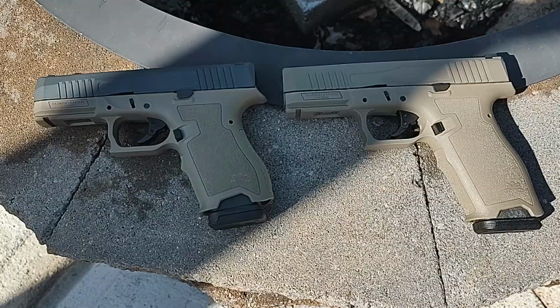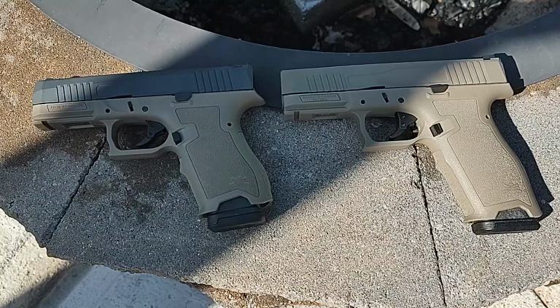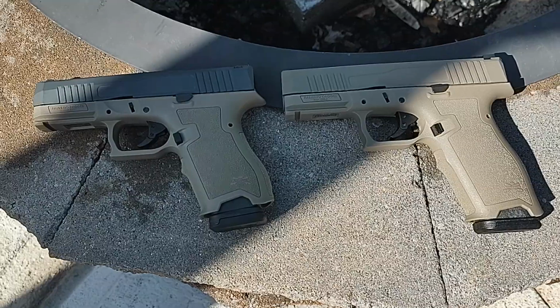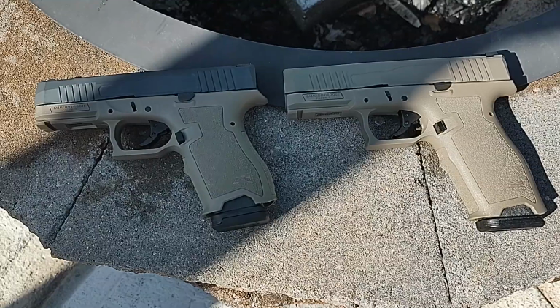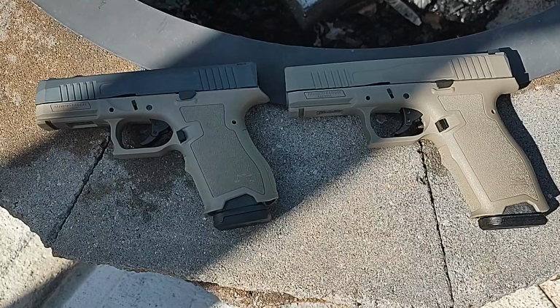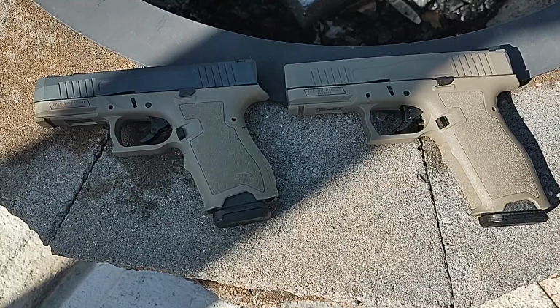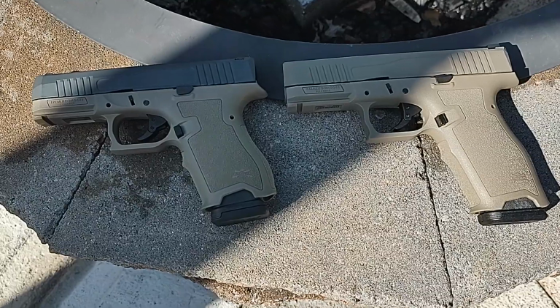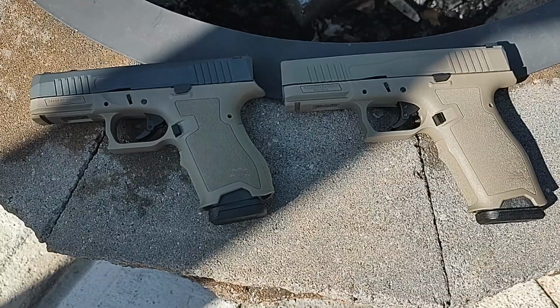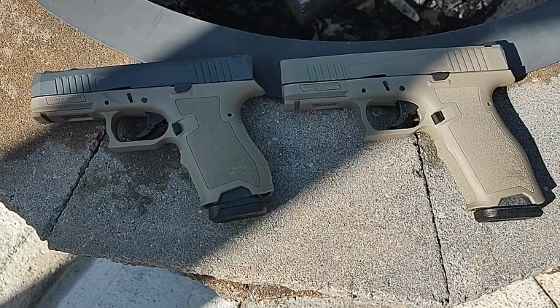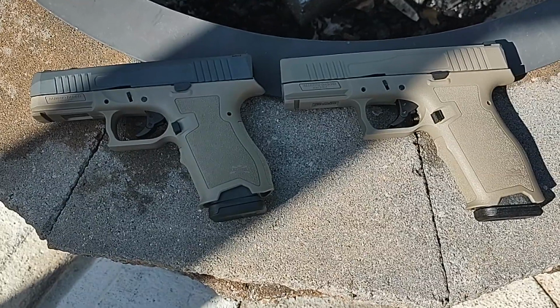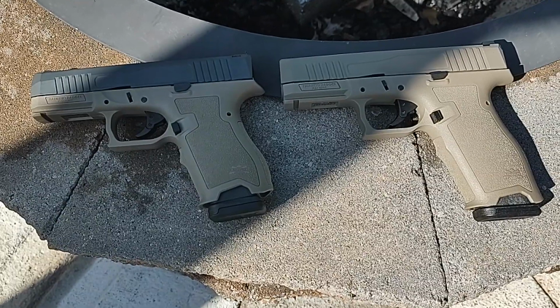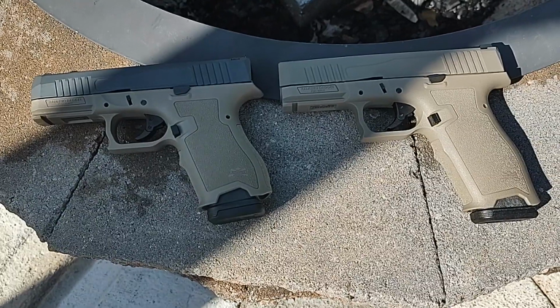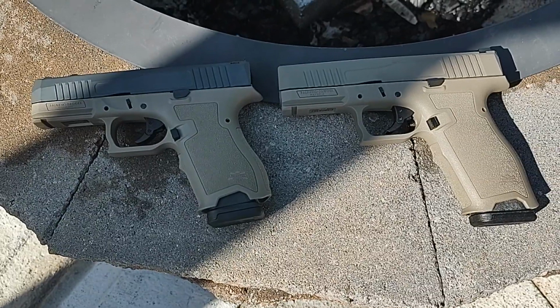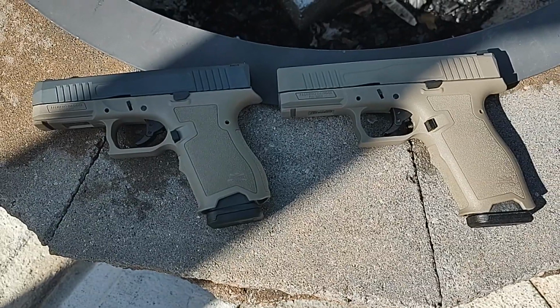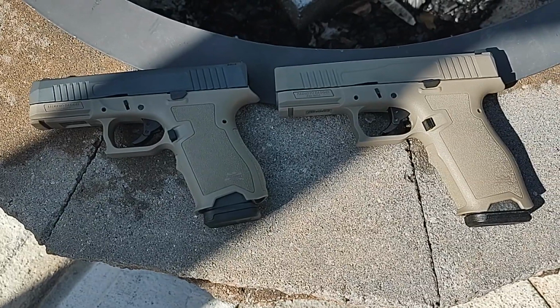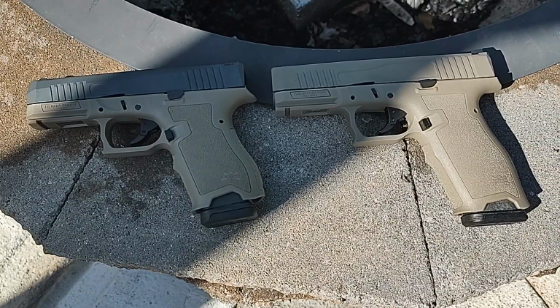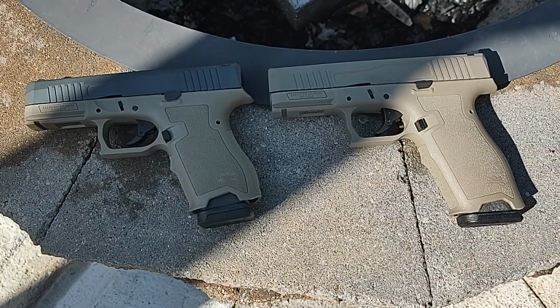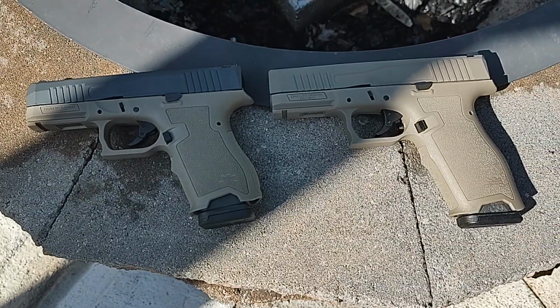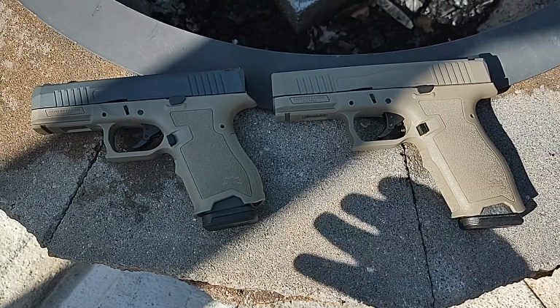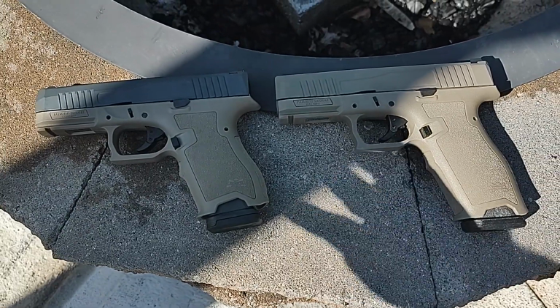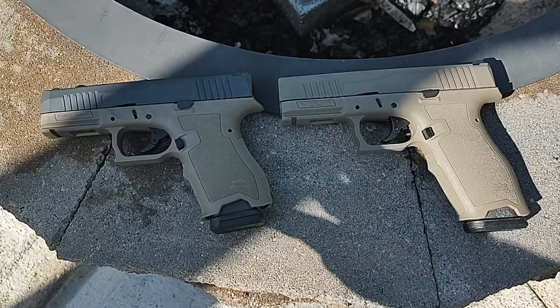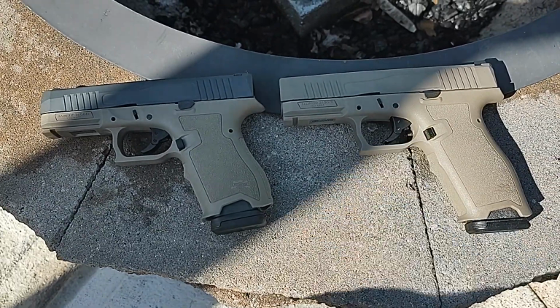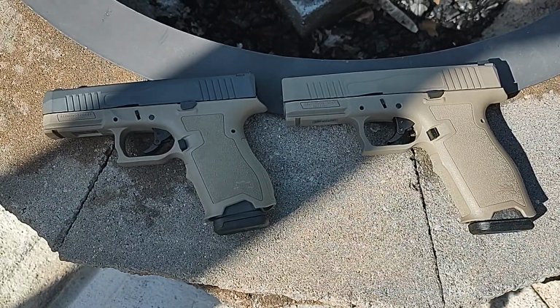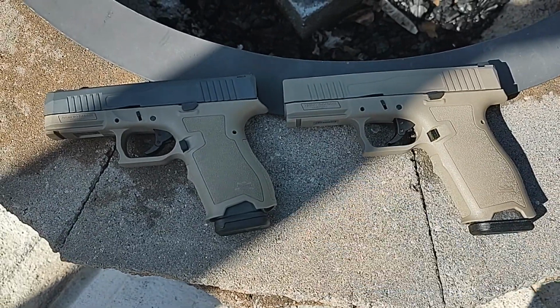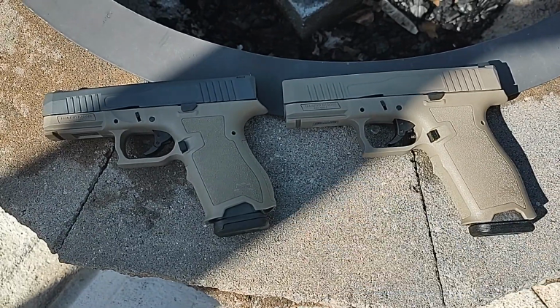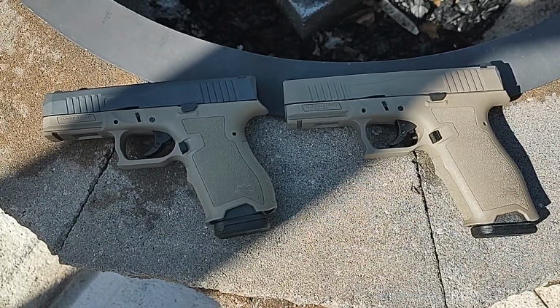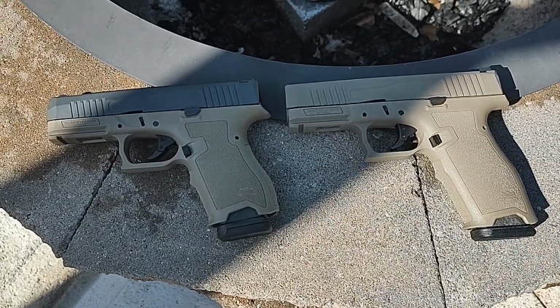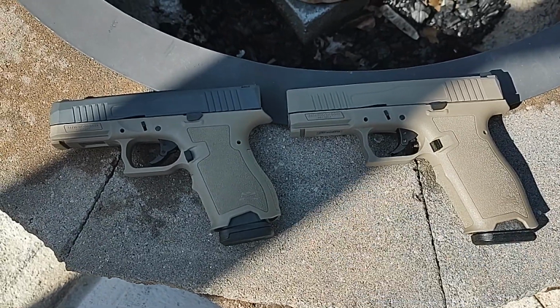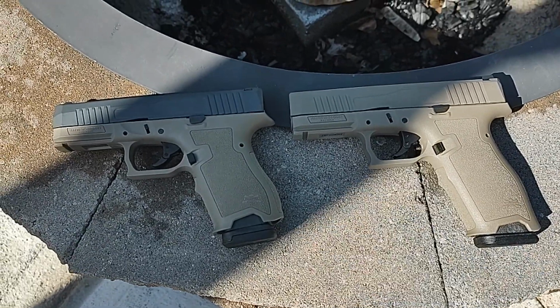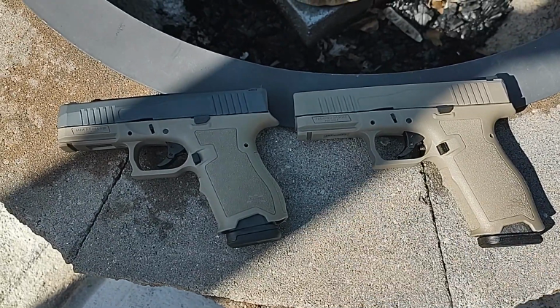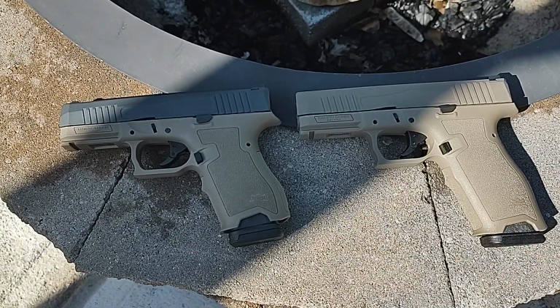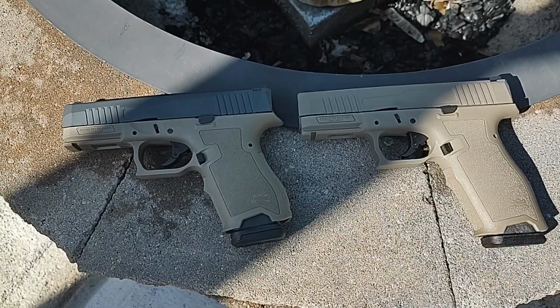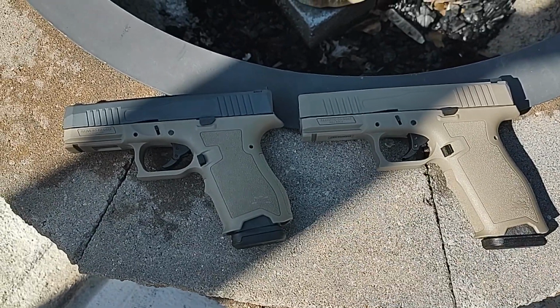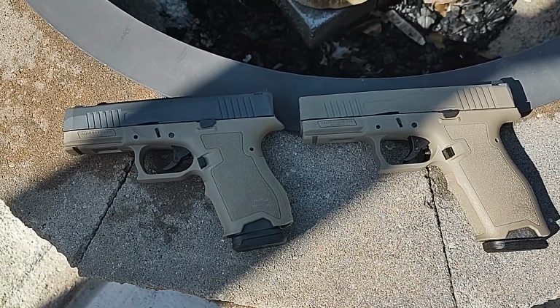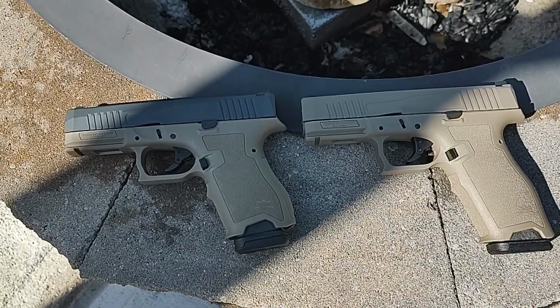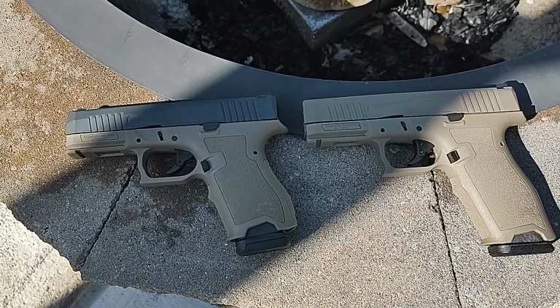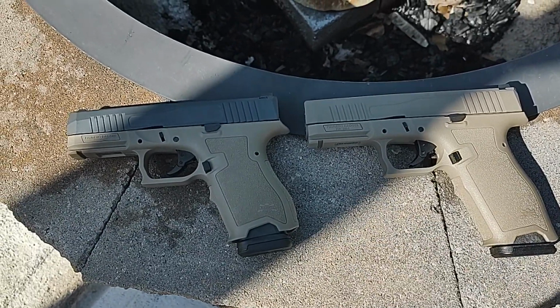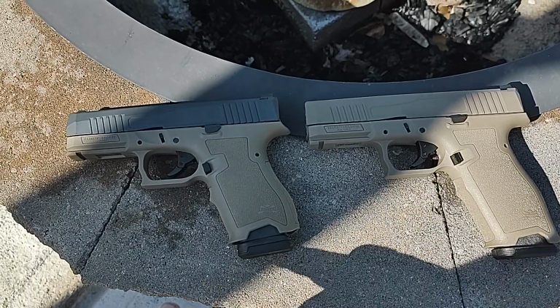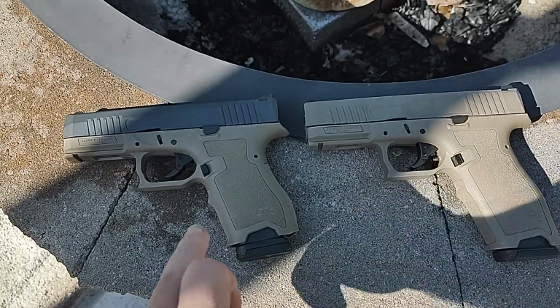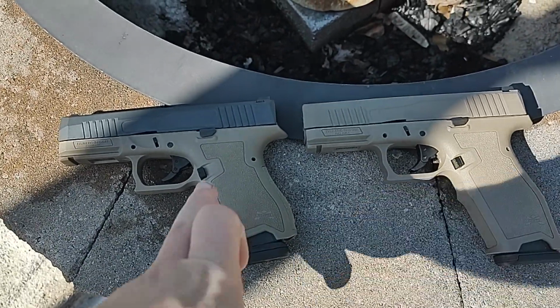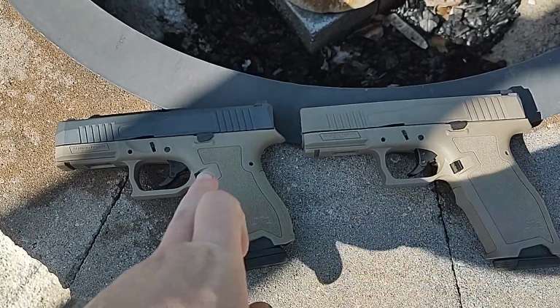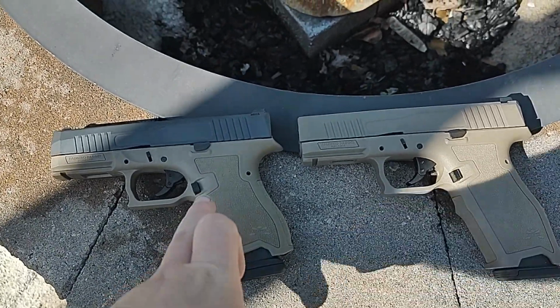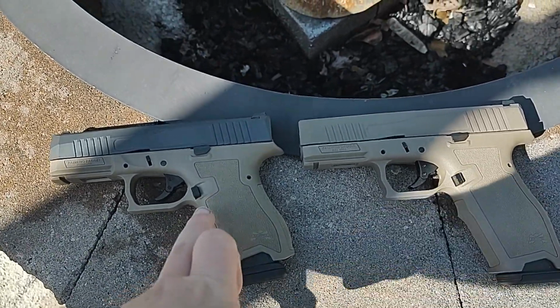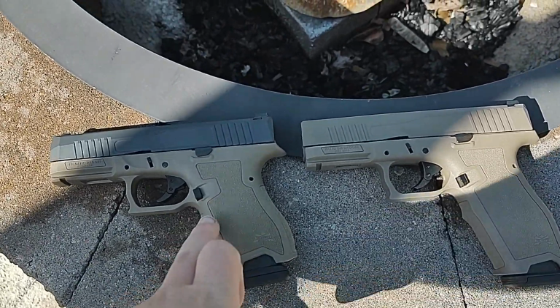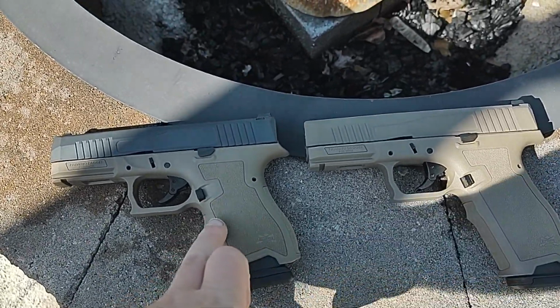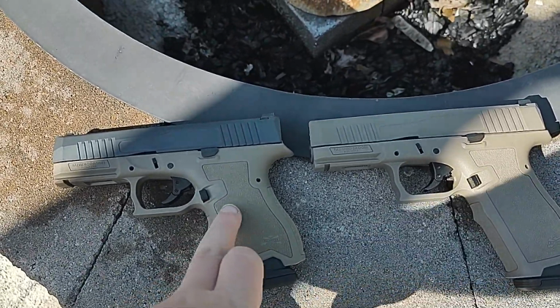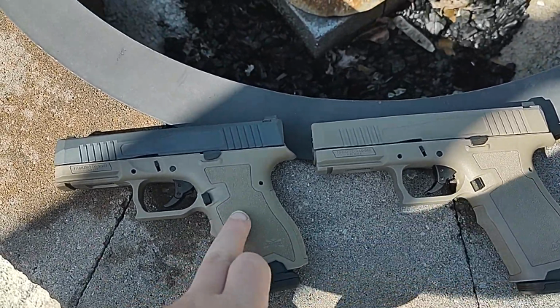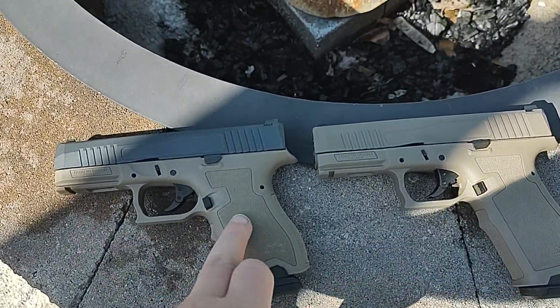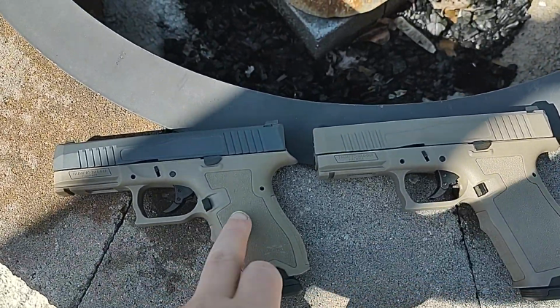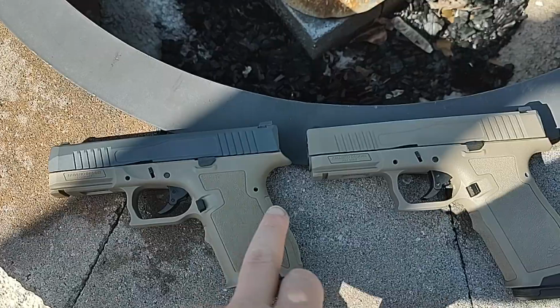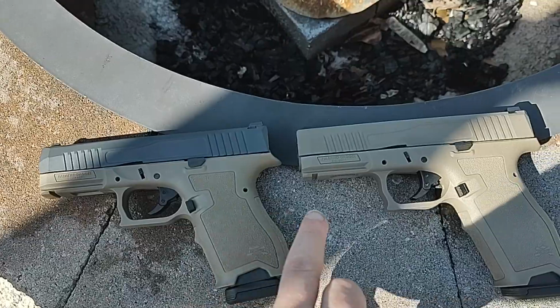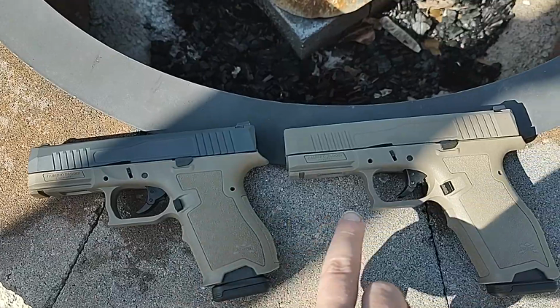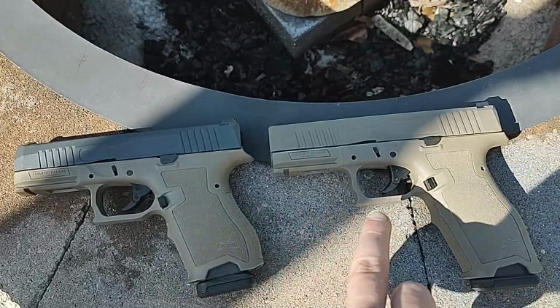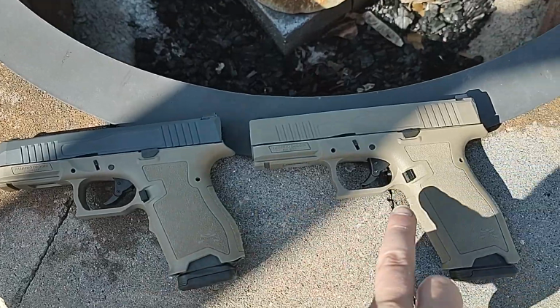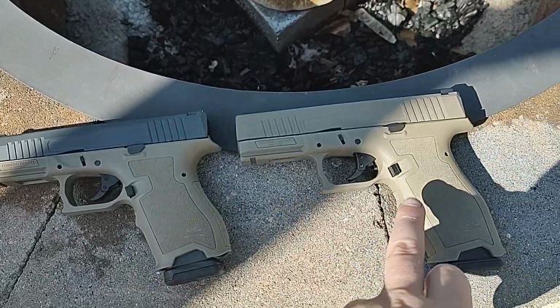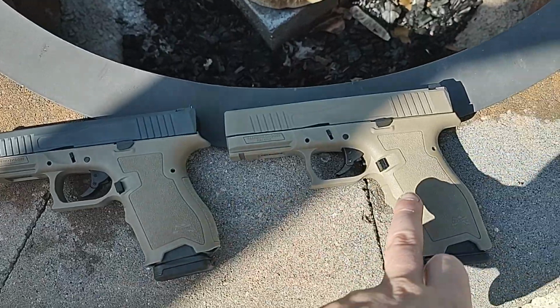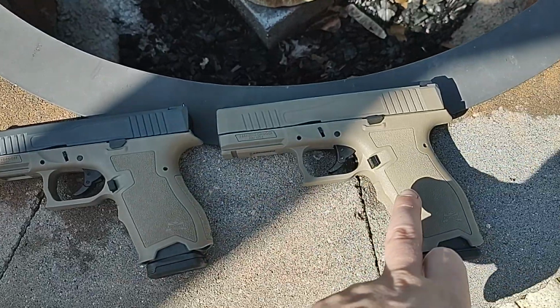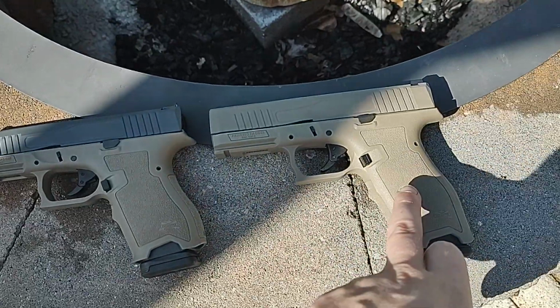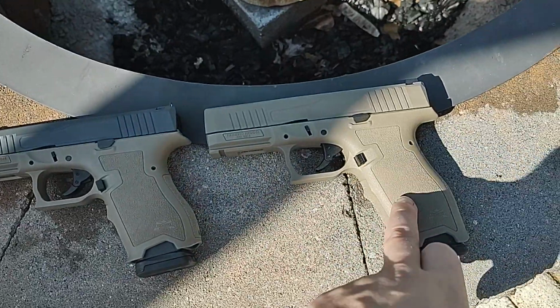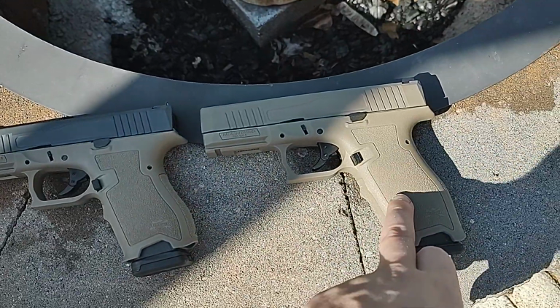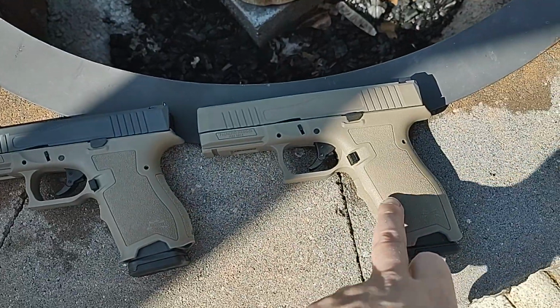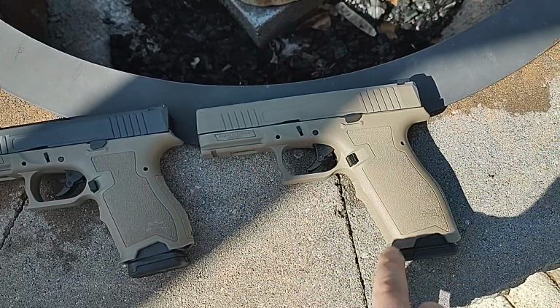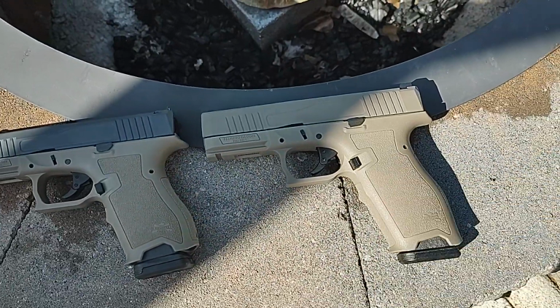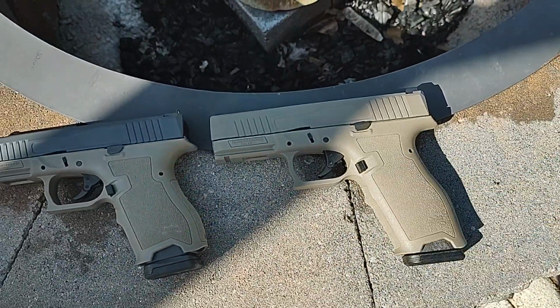What's up YouTube? So we're going to do a real quick size comparison between the PSA Dagger Compact and the PSA Dagger Full Size.